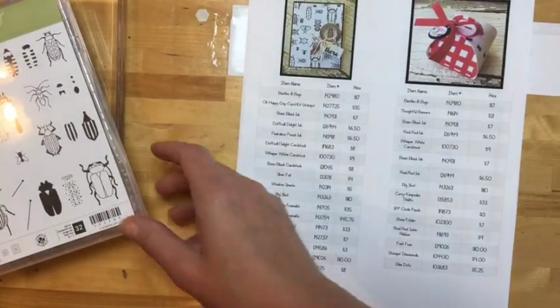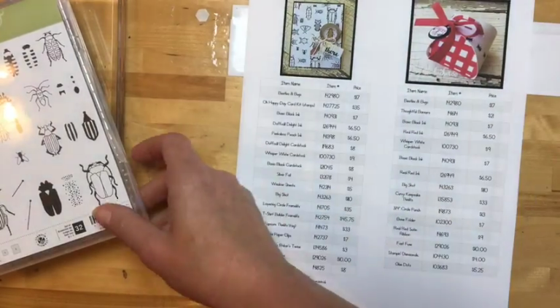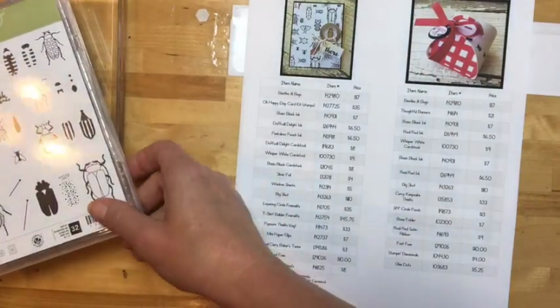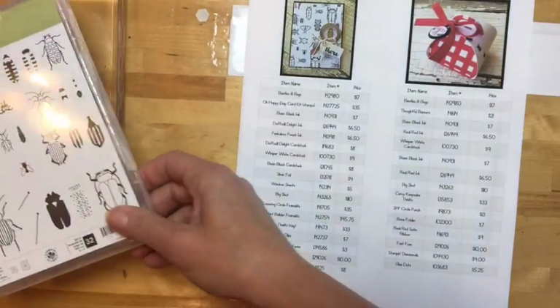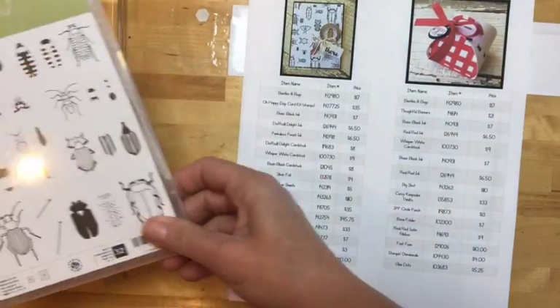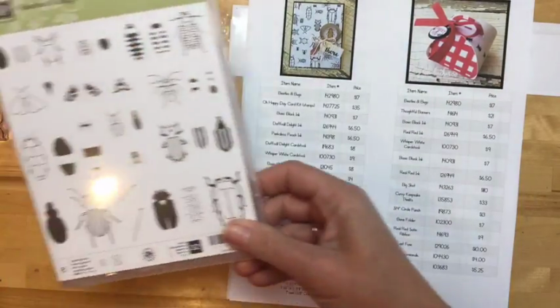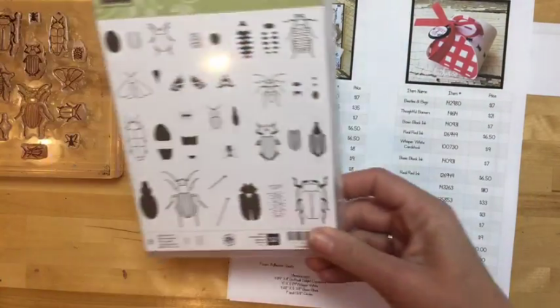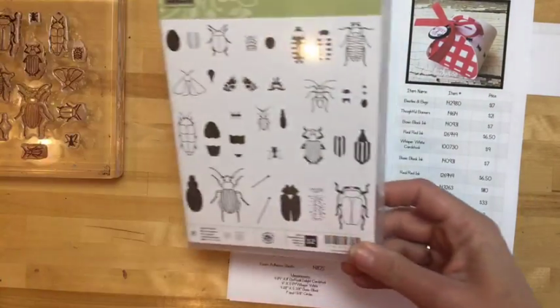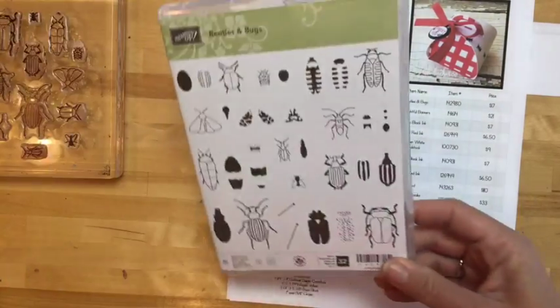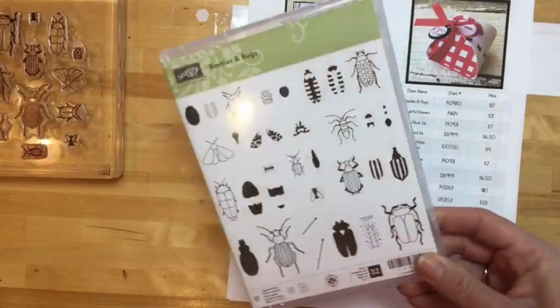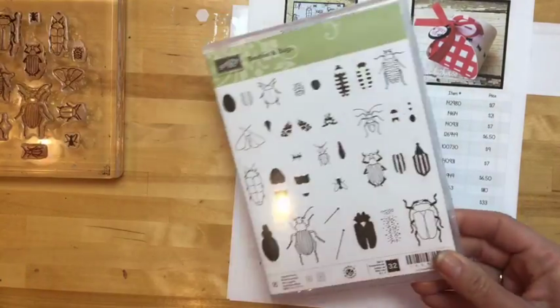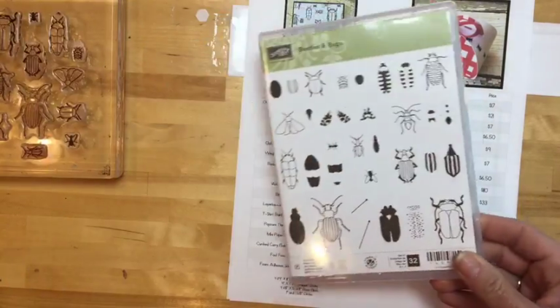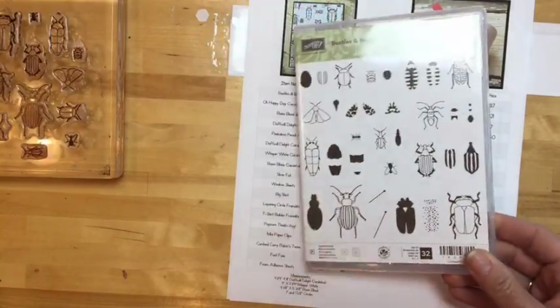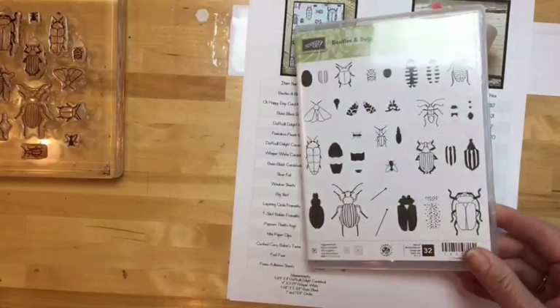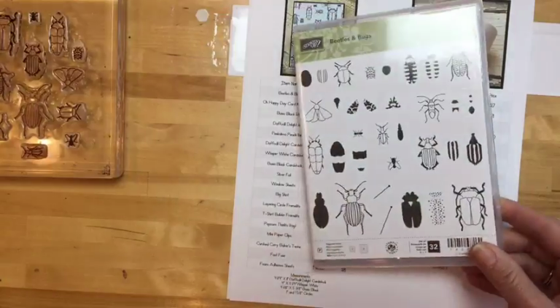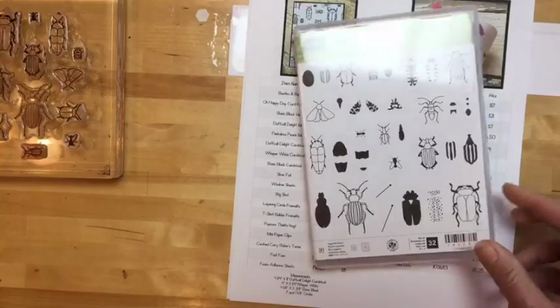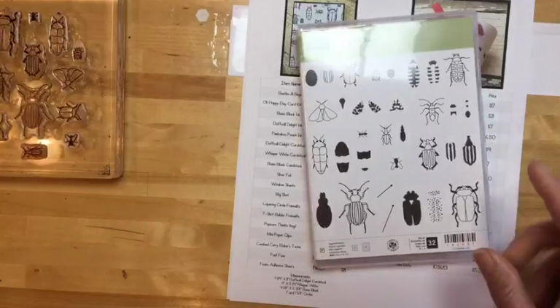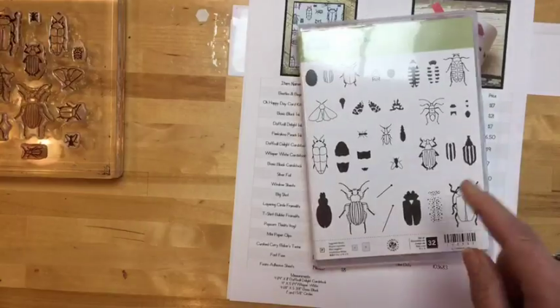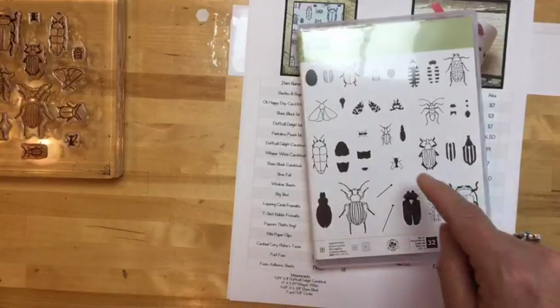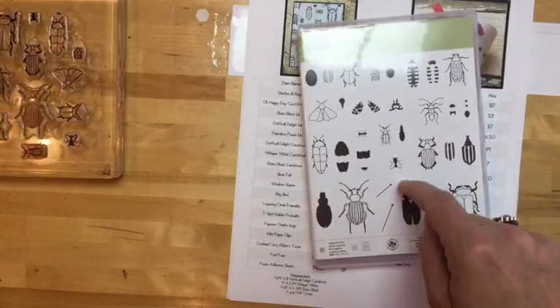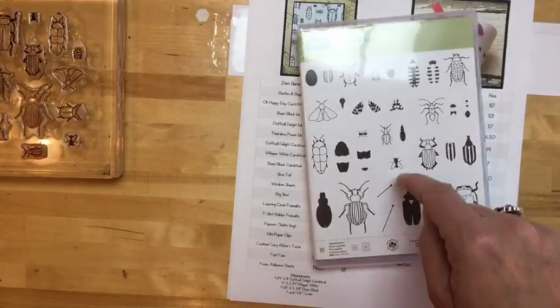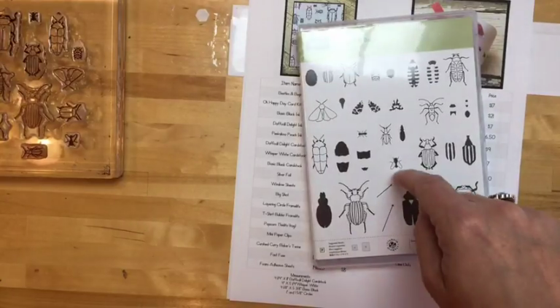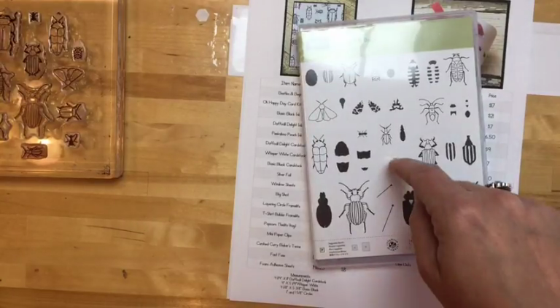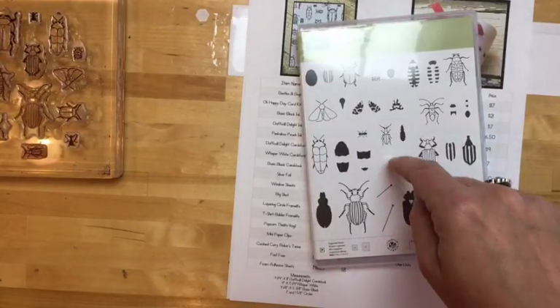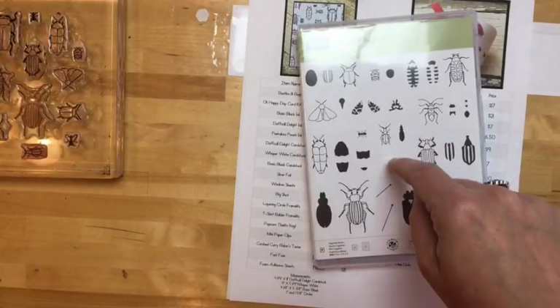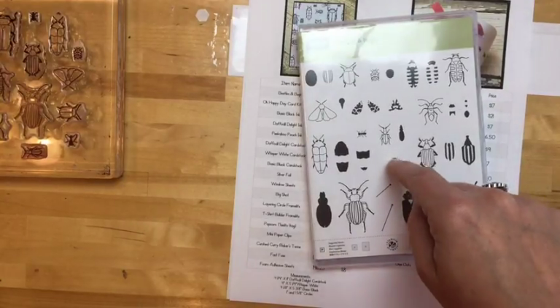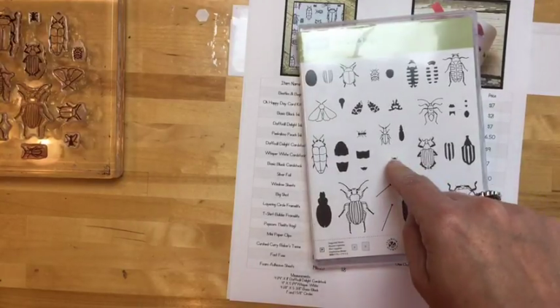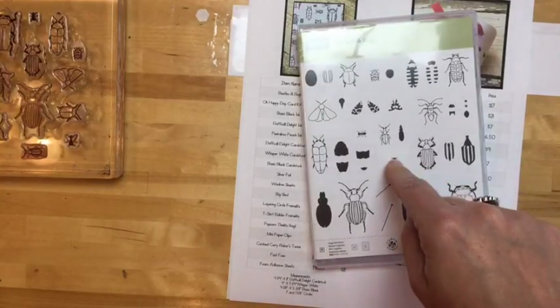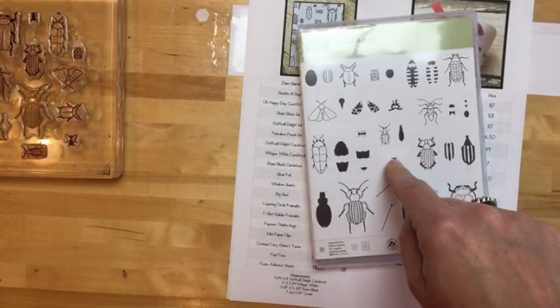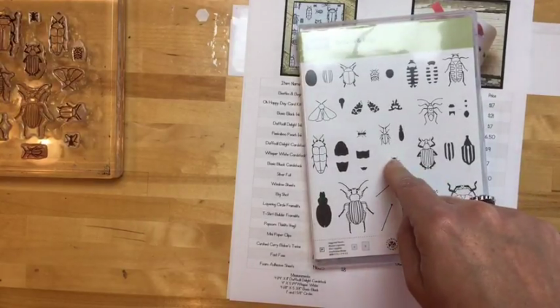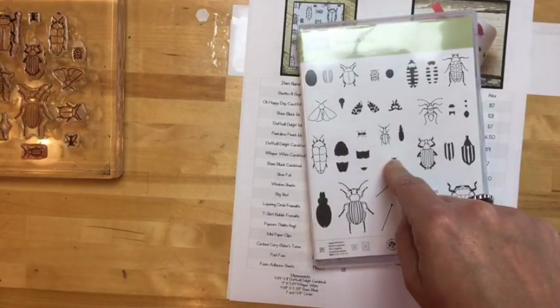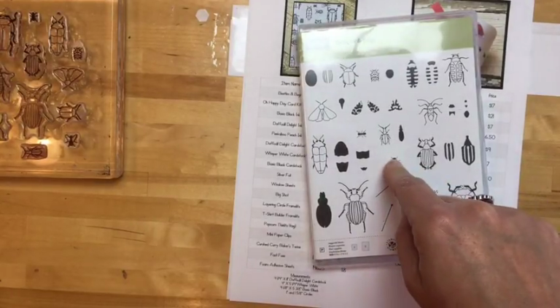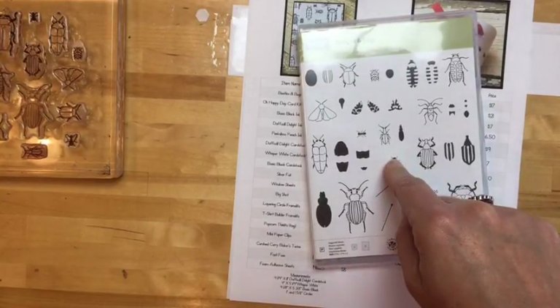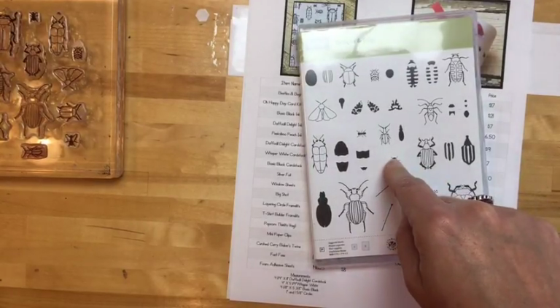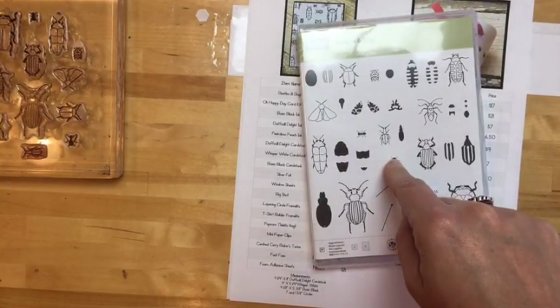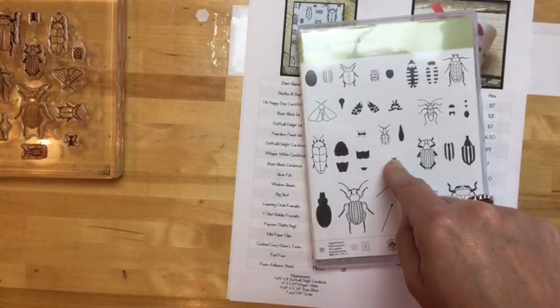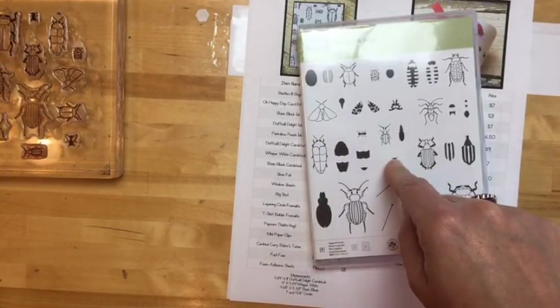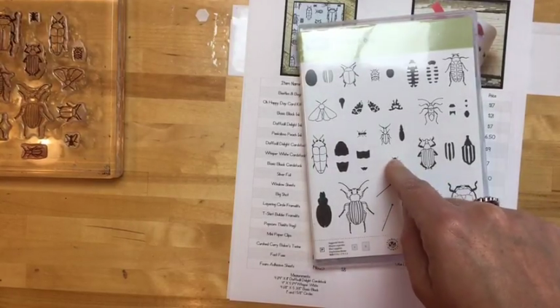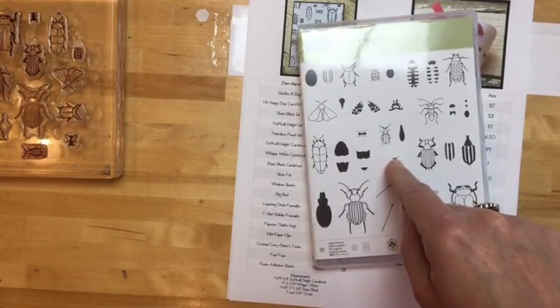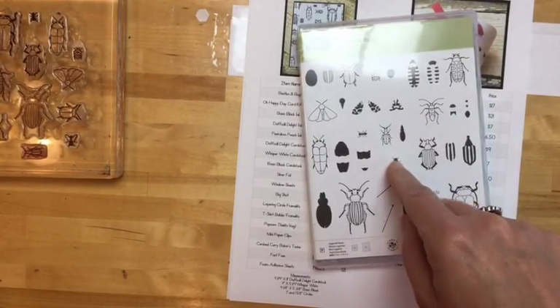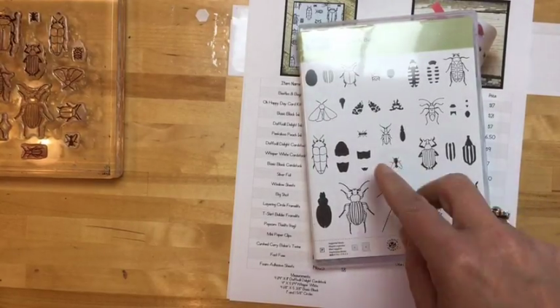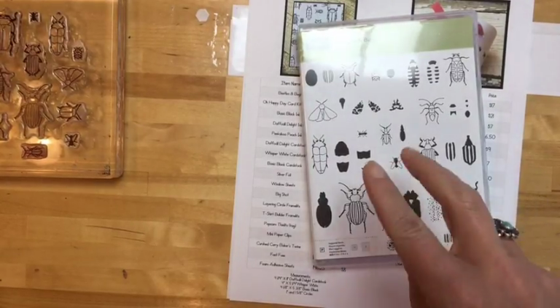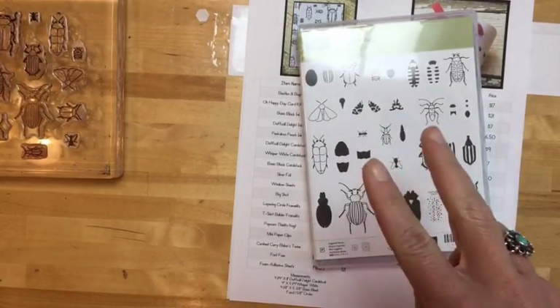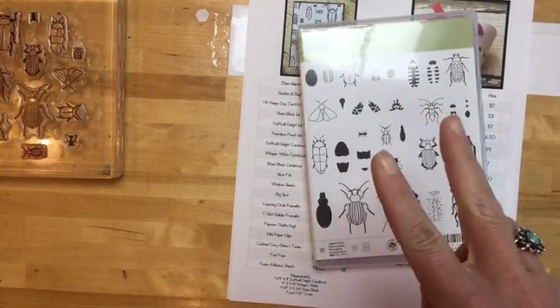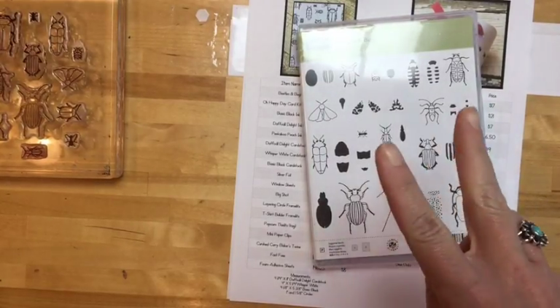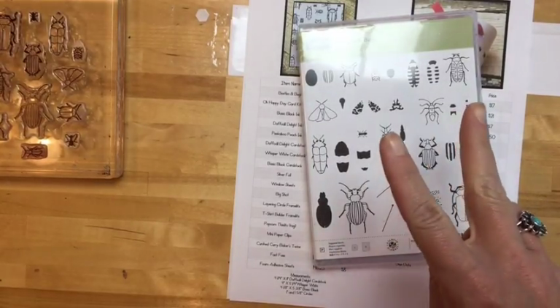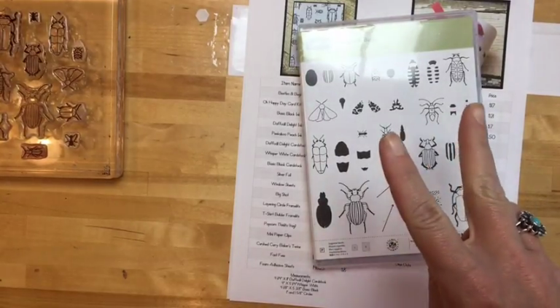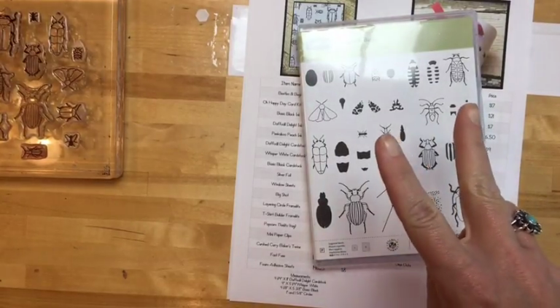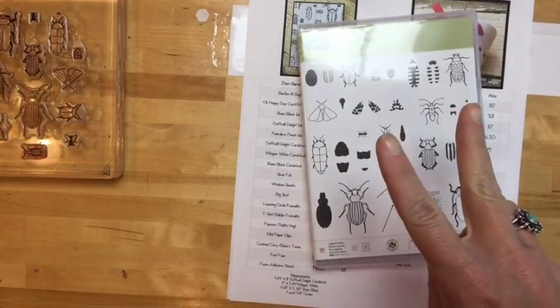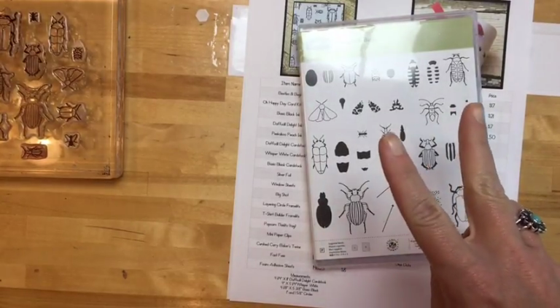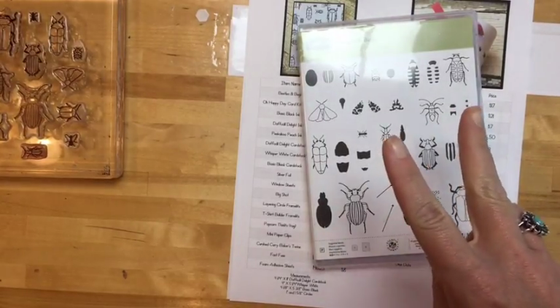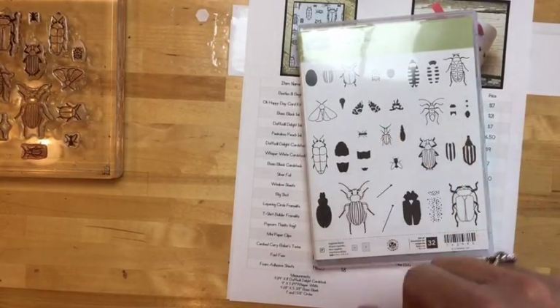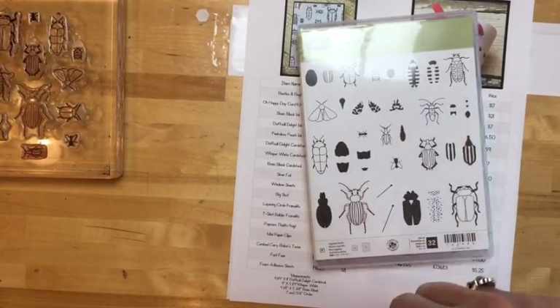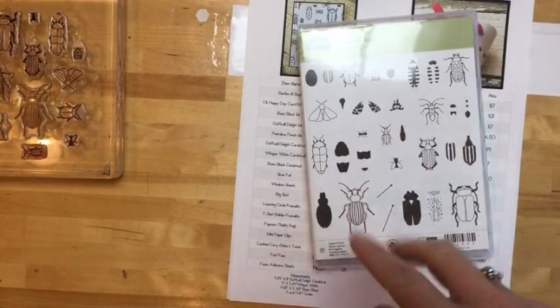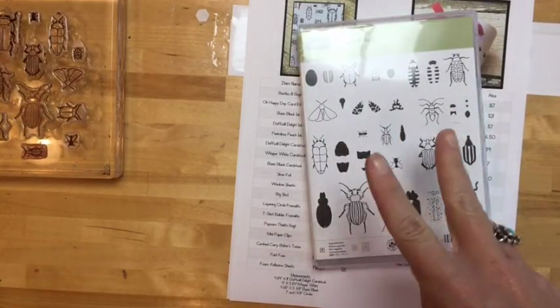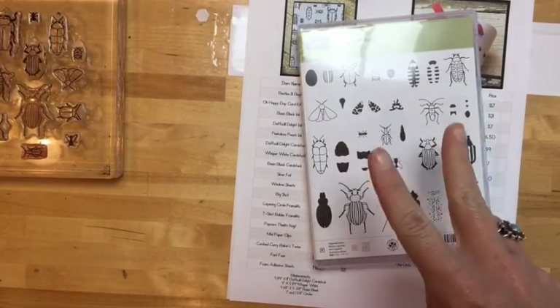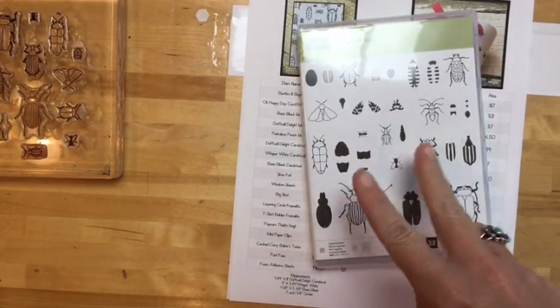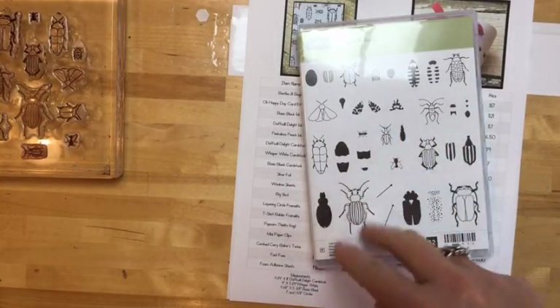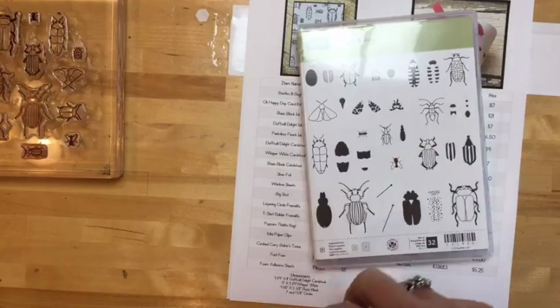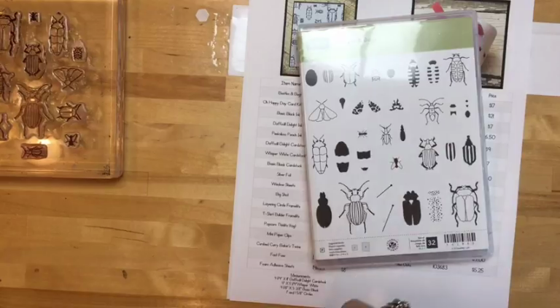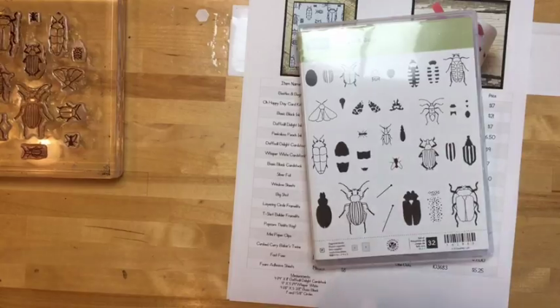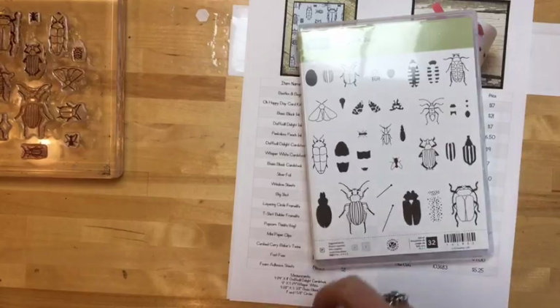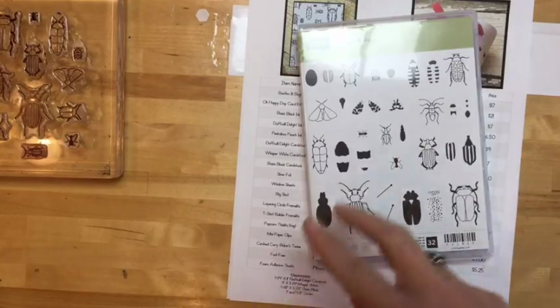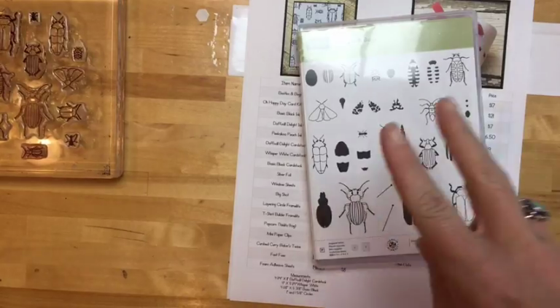Also I'm doing a giveaway again, and I'm actually going to give away this stamp set — two of them.